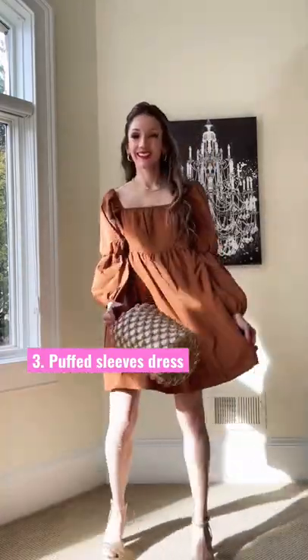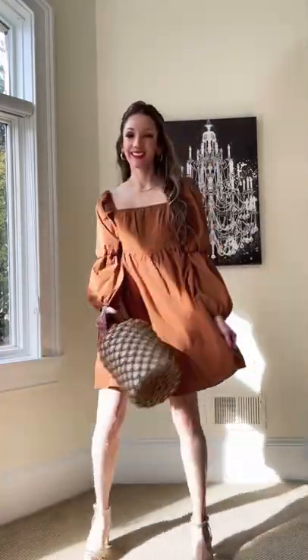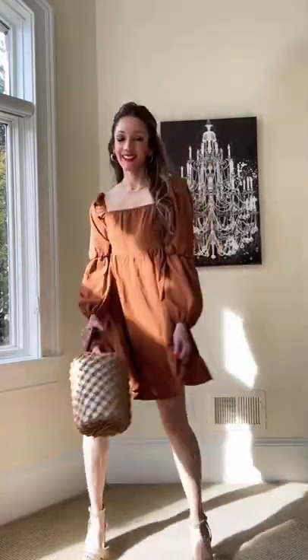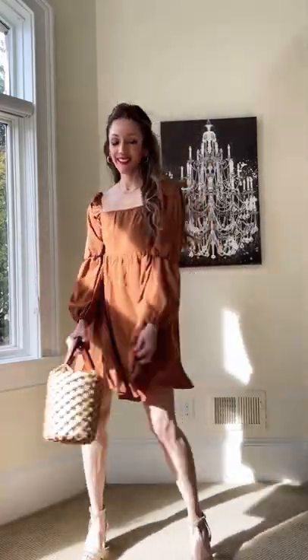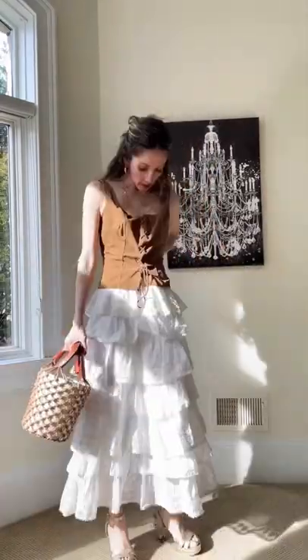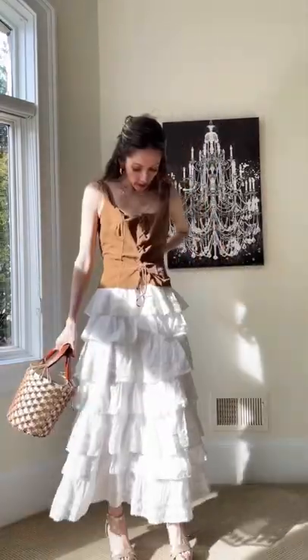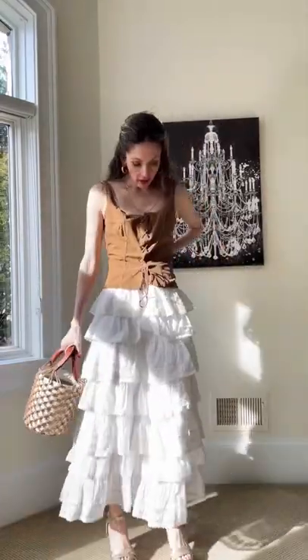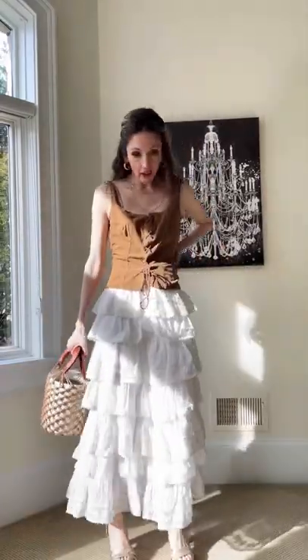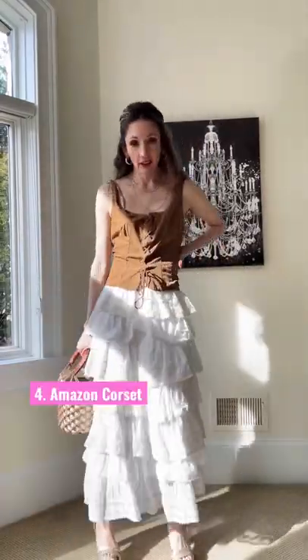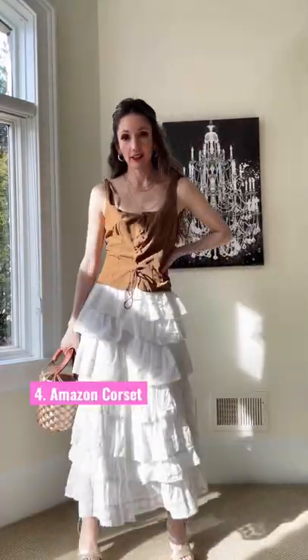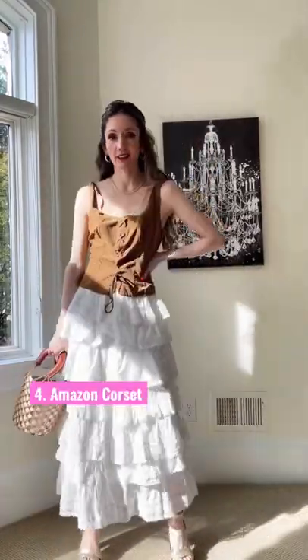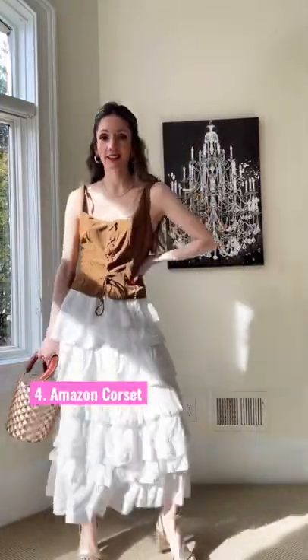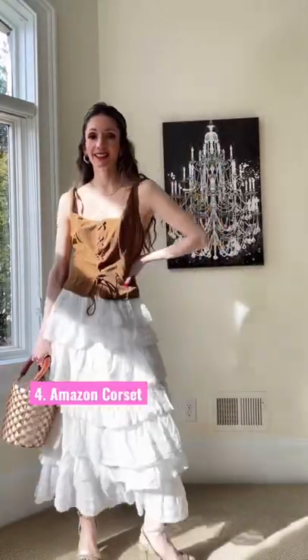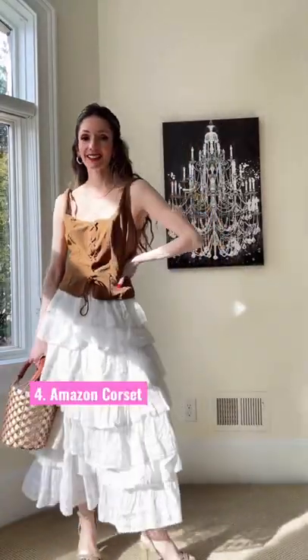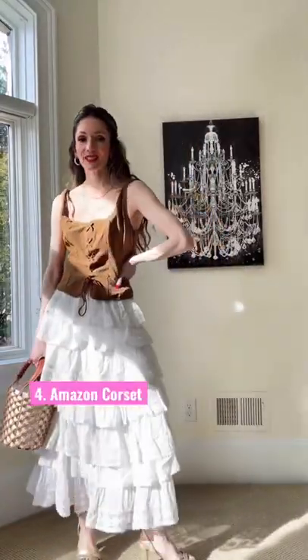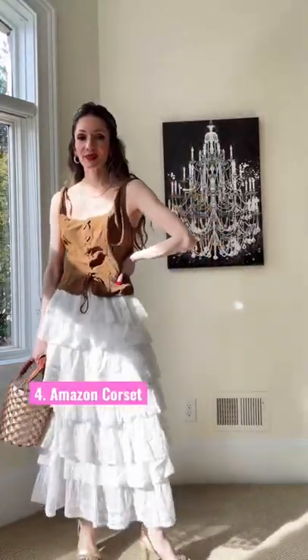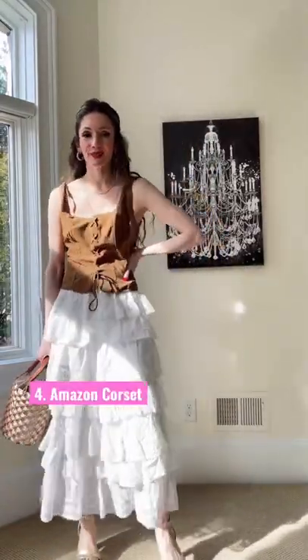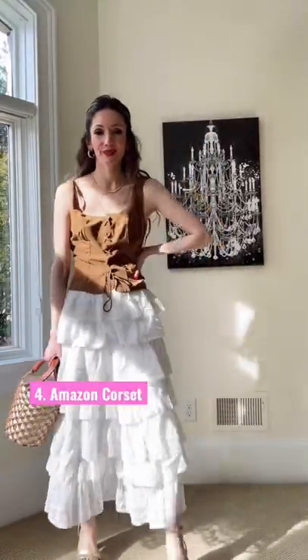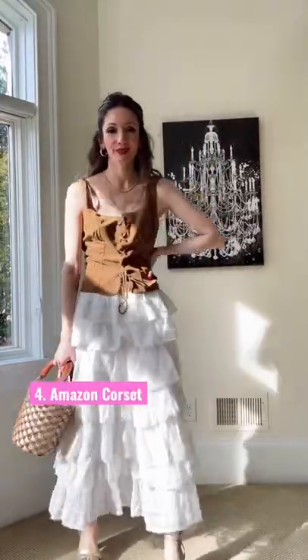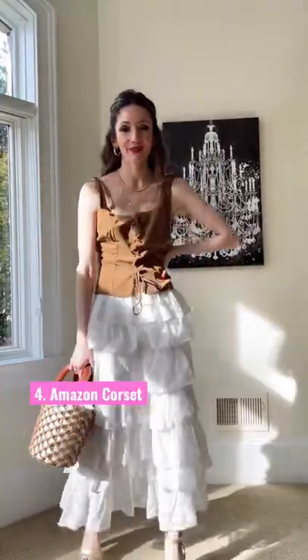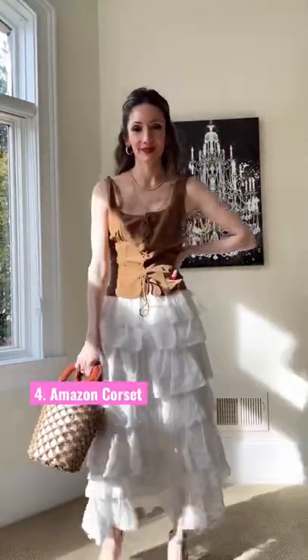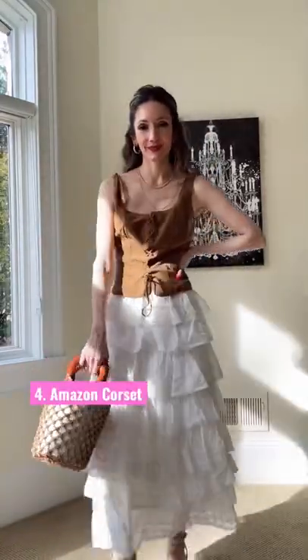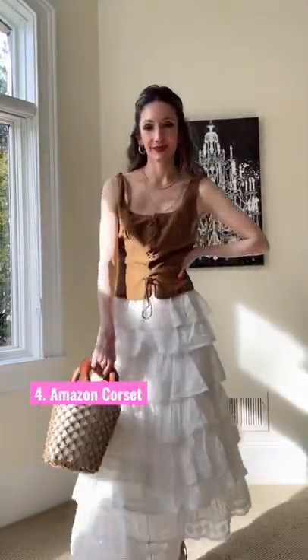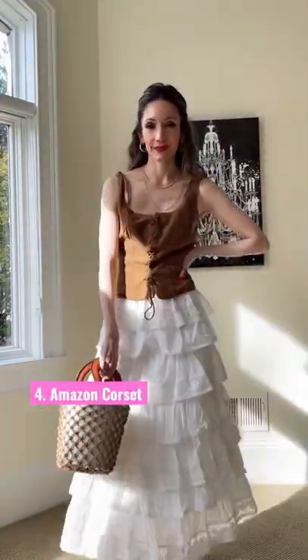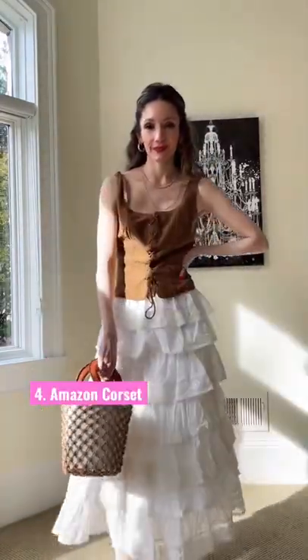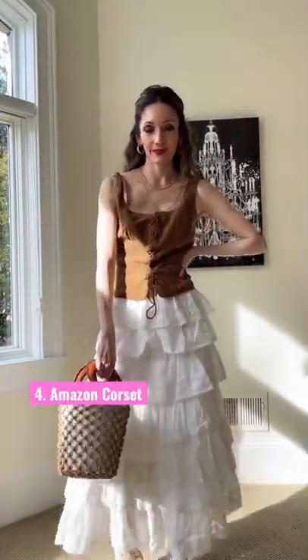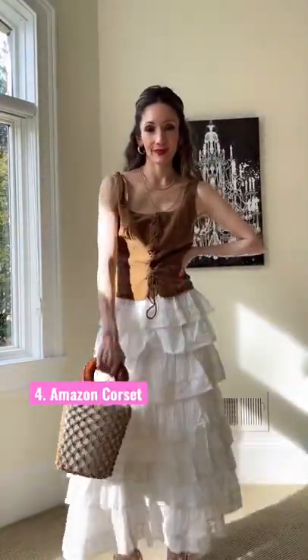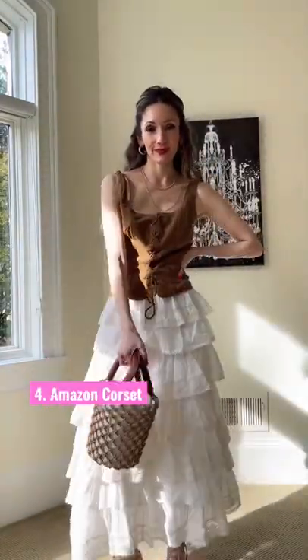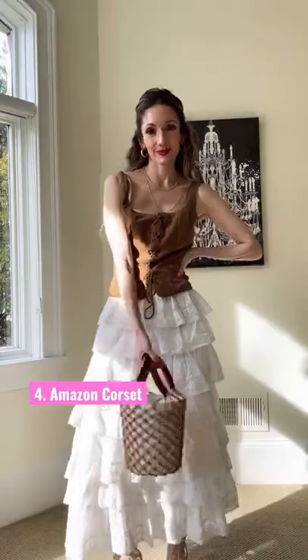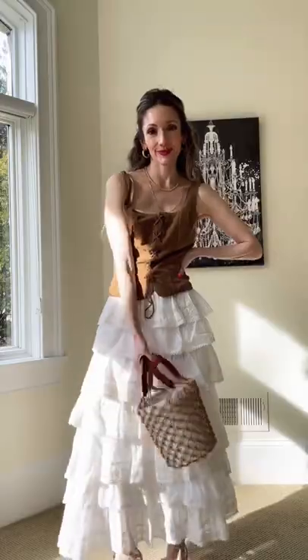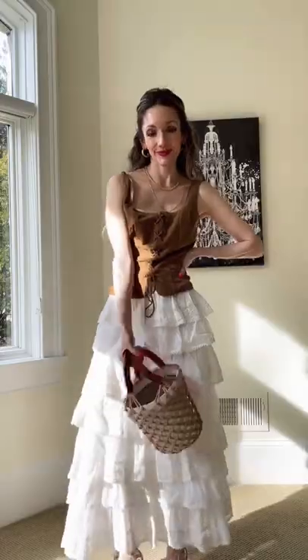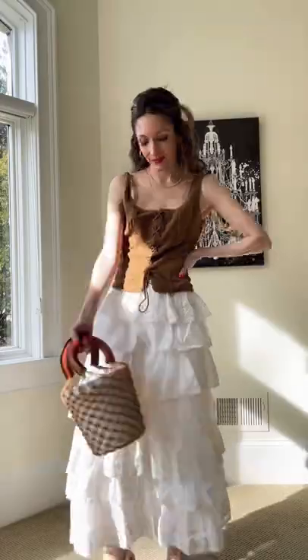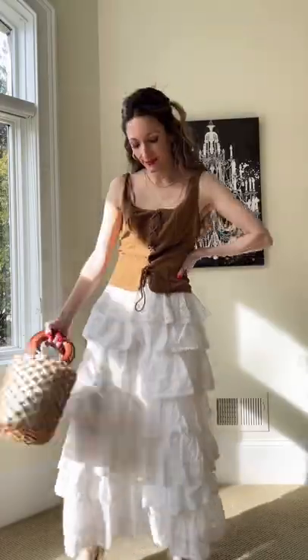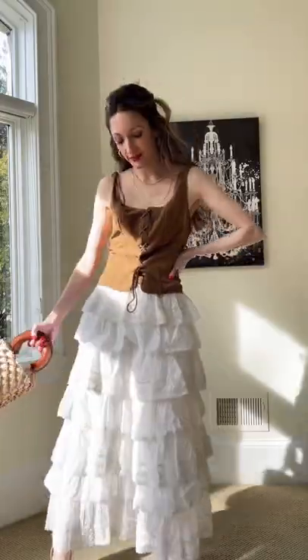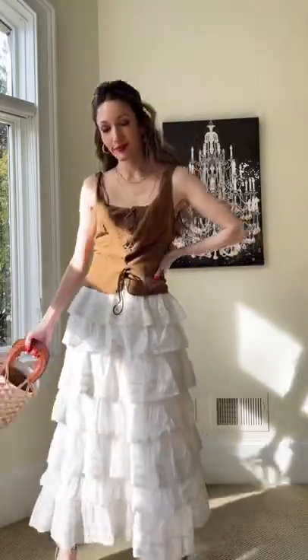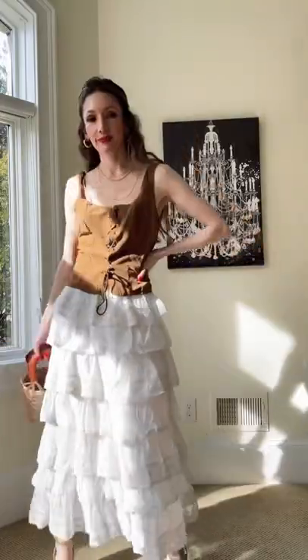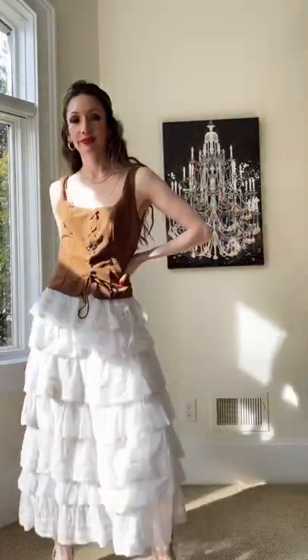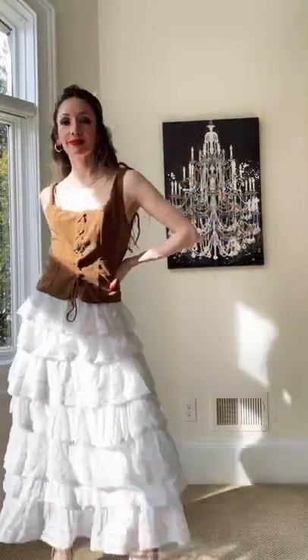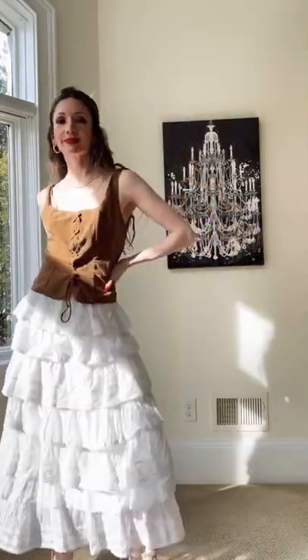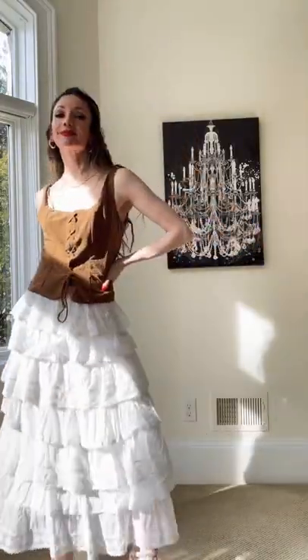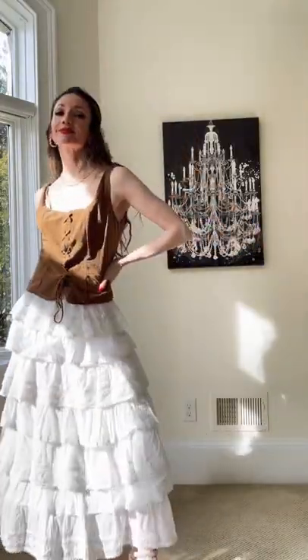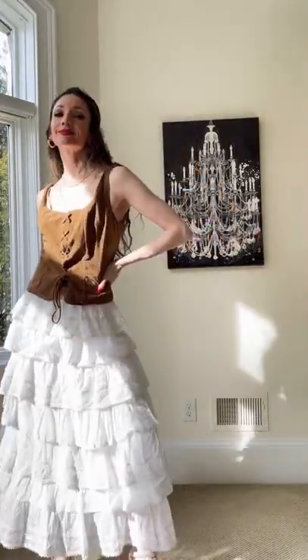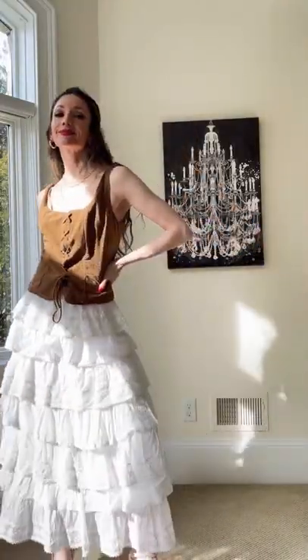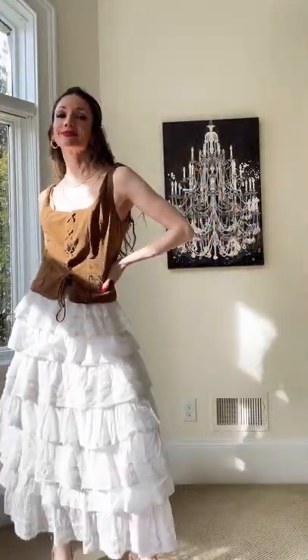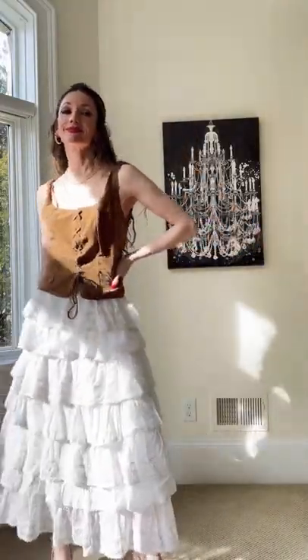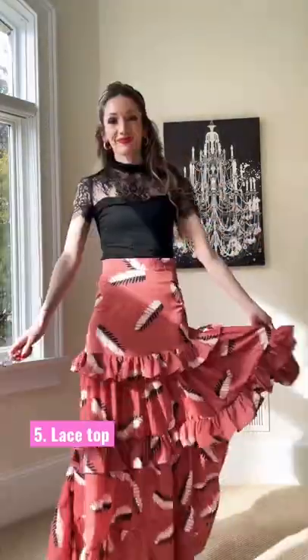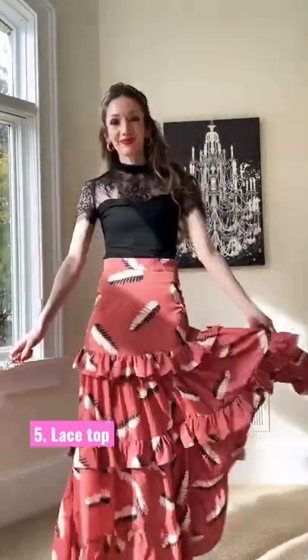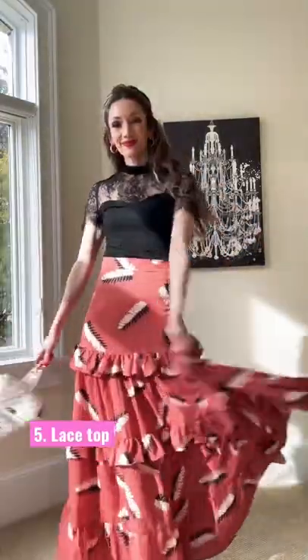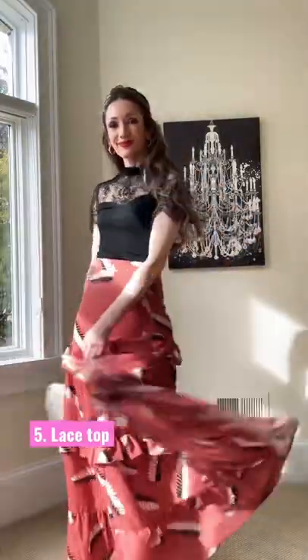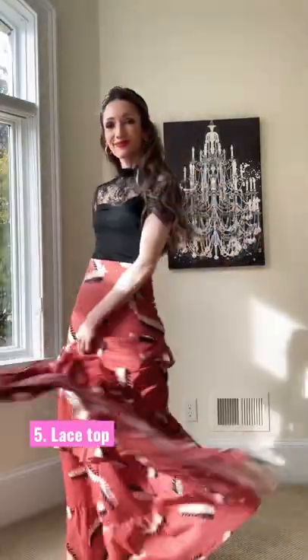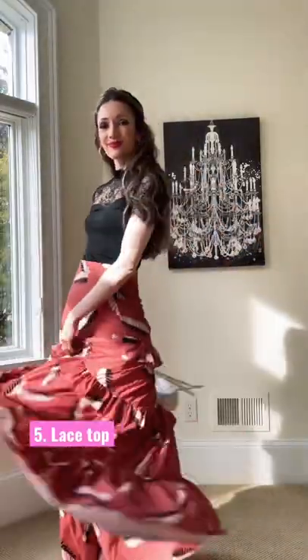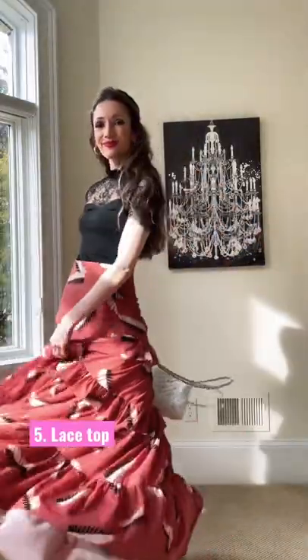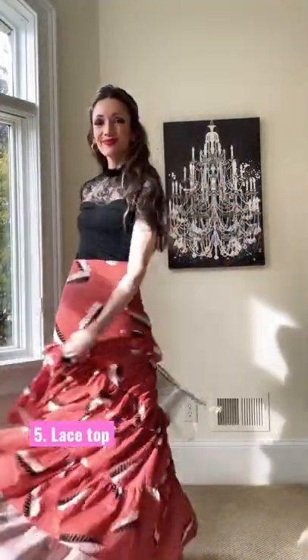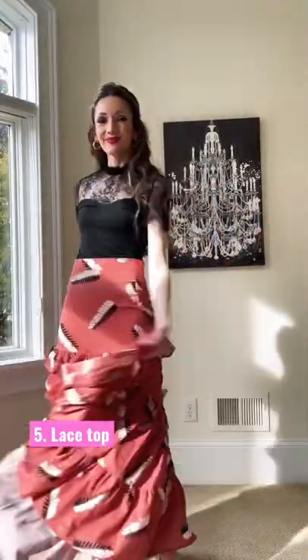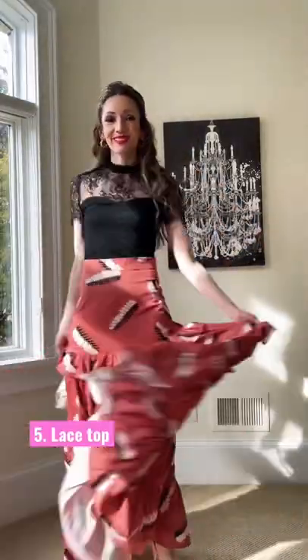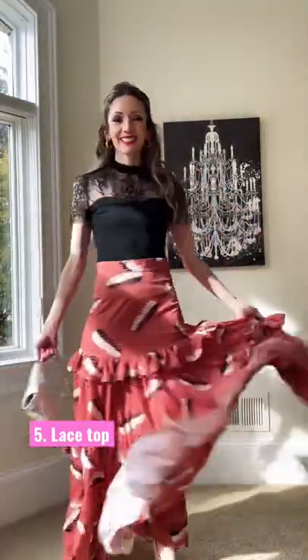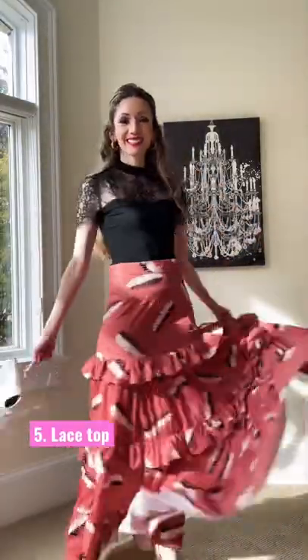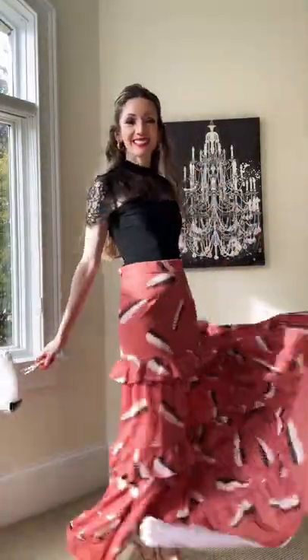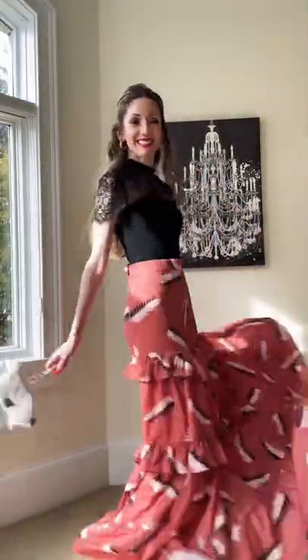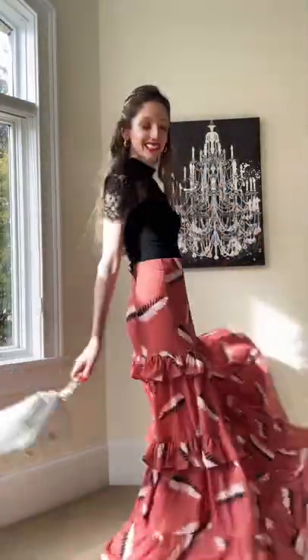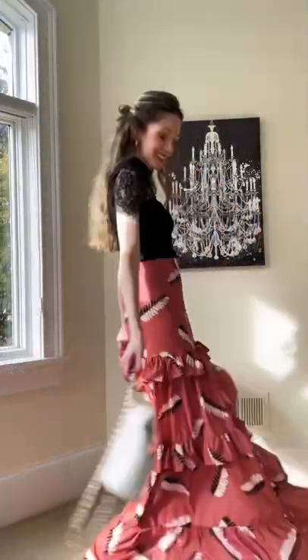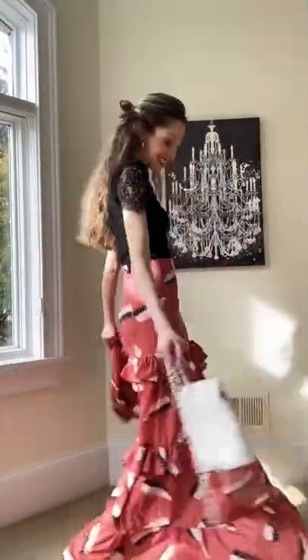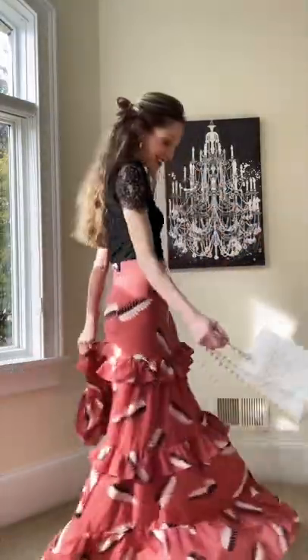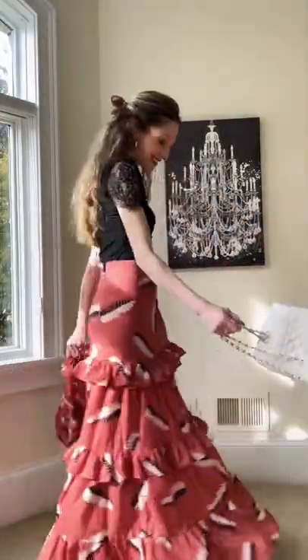This corset comes in 10 varieties and I wanted to love it, but it runs big so size down. This $10 Amazon lace top is super wearable with any bottom.